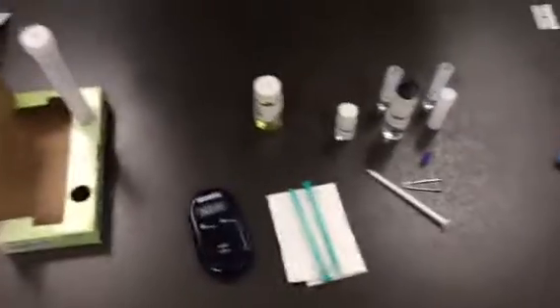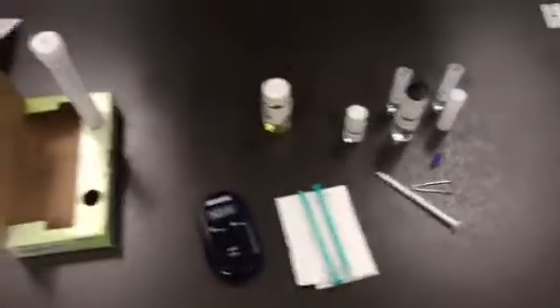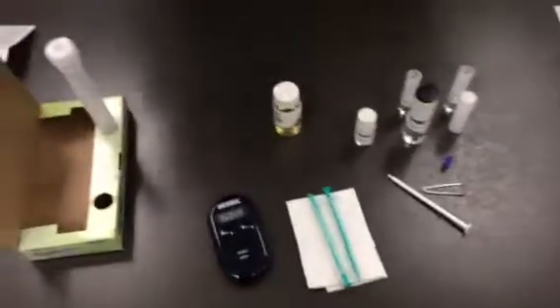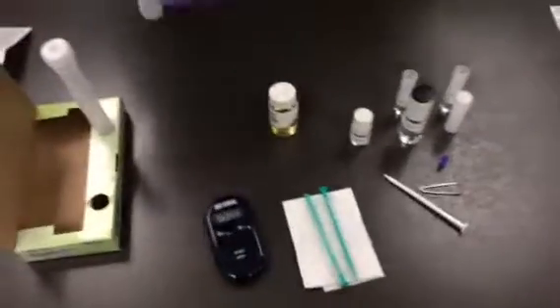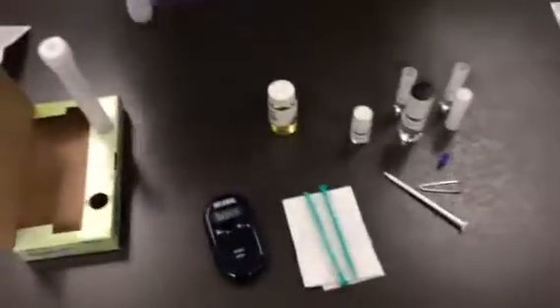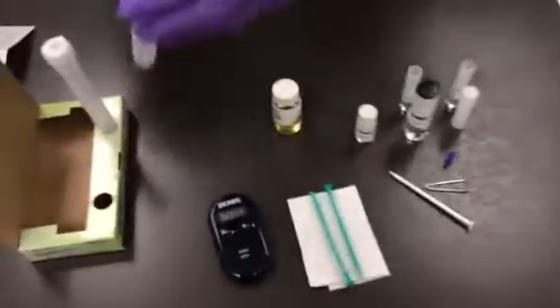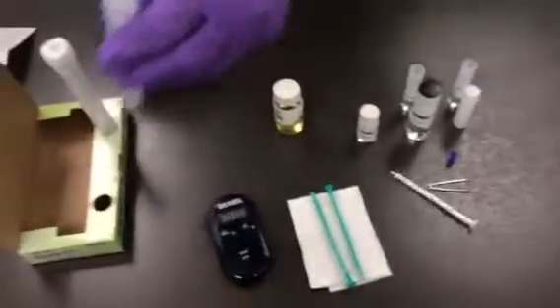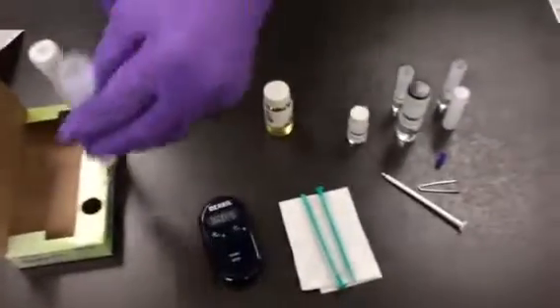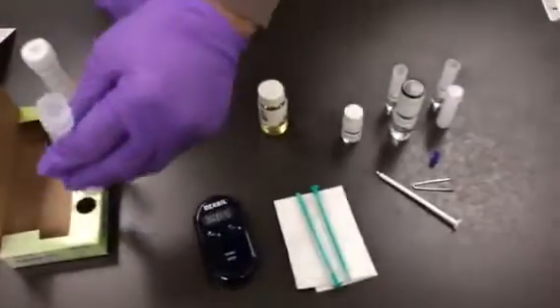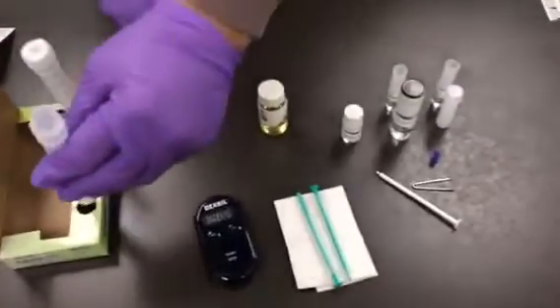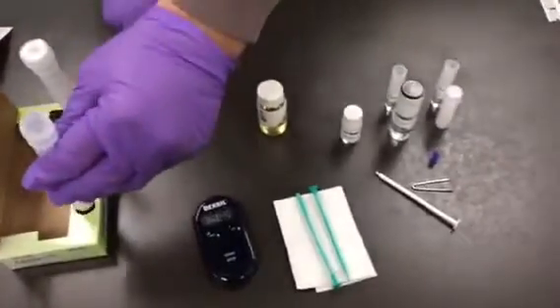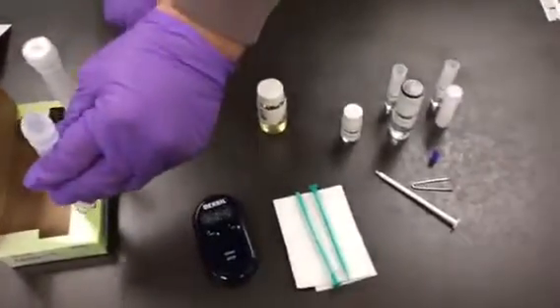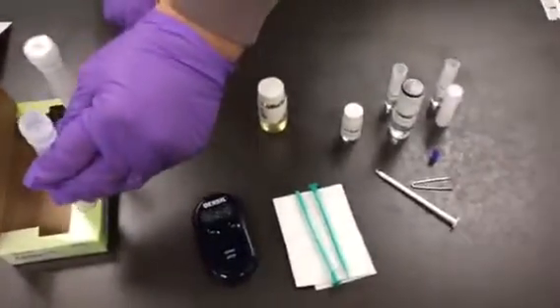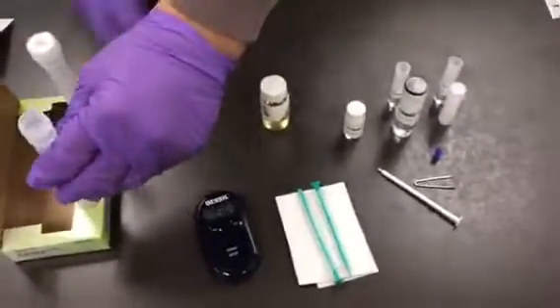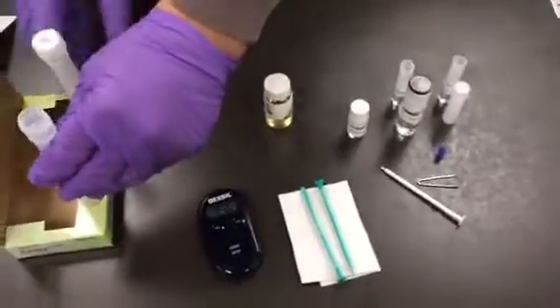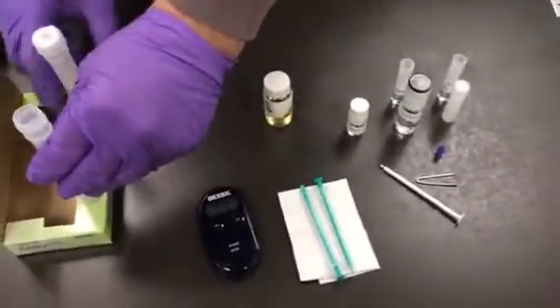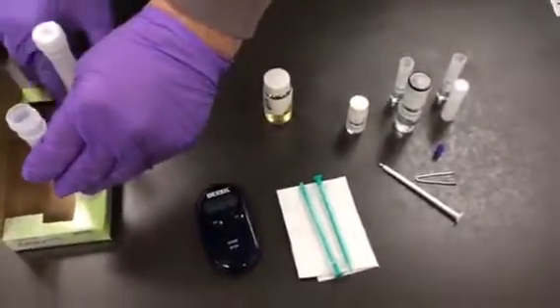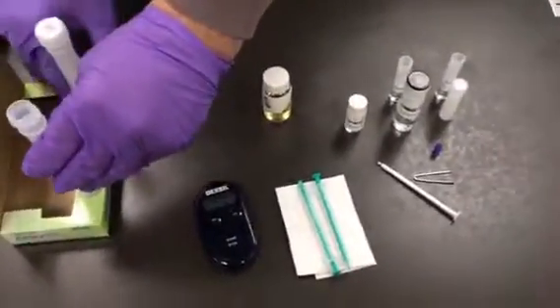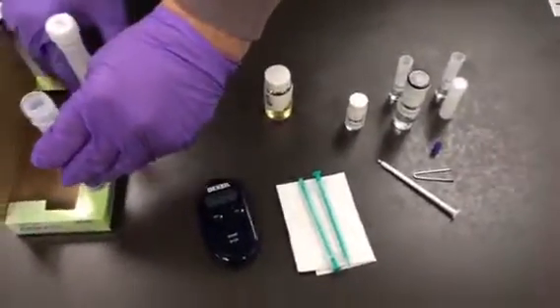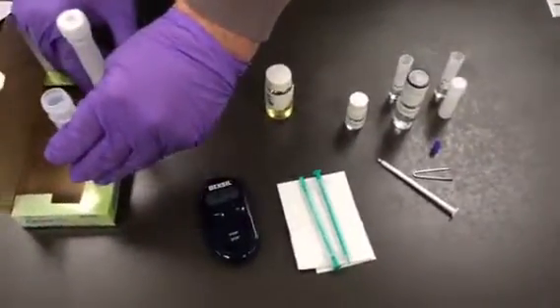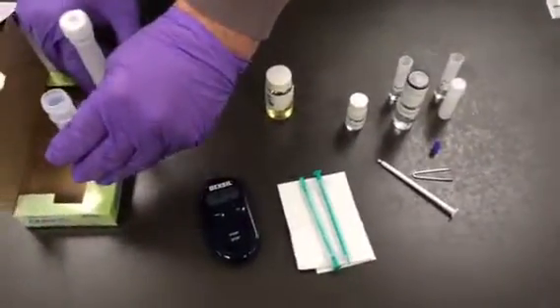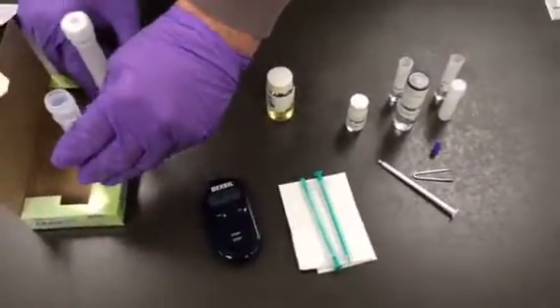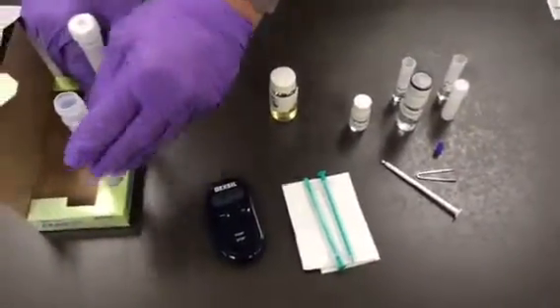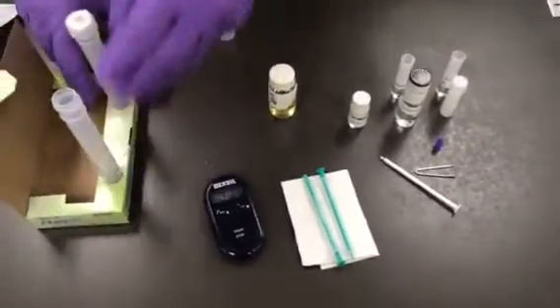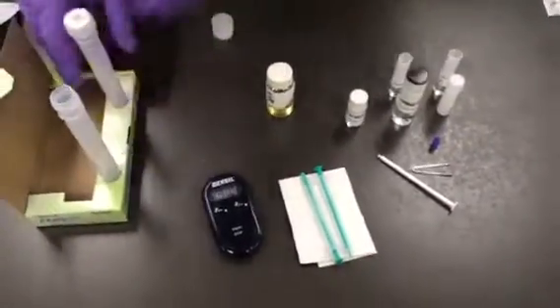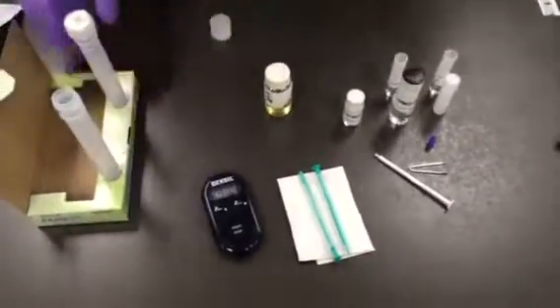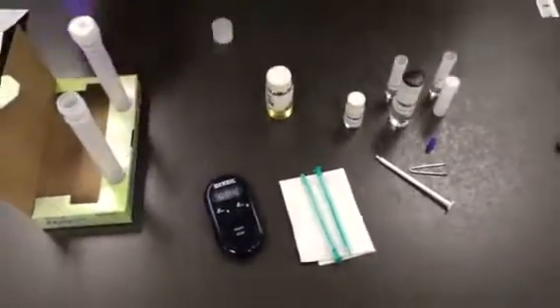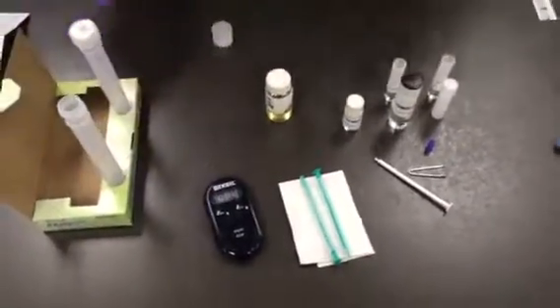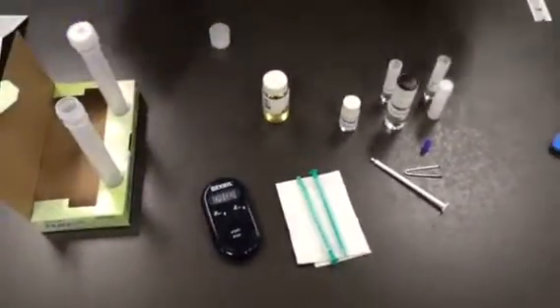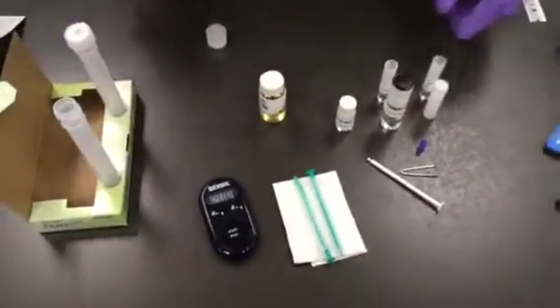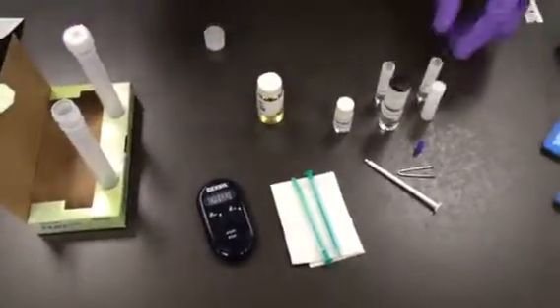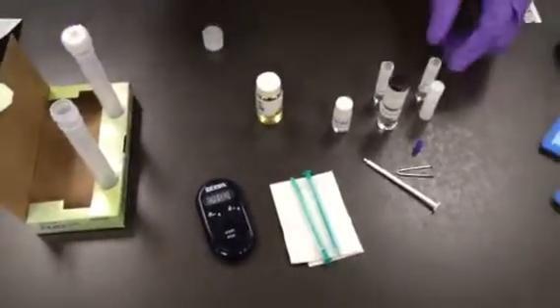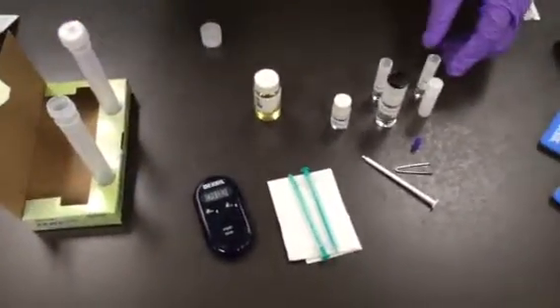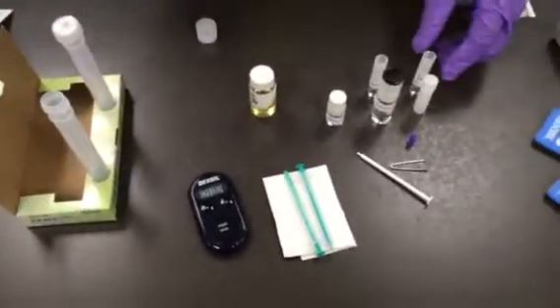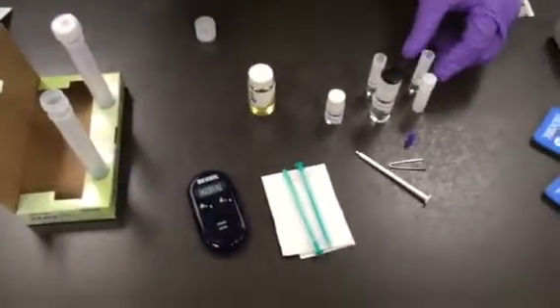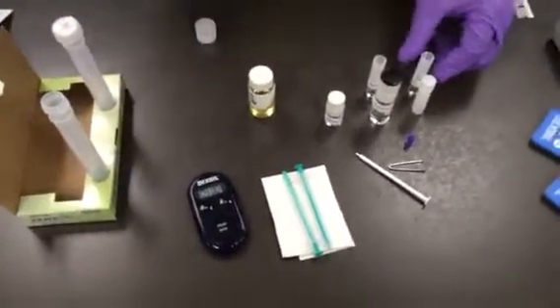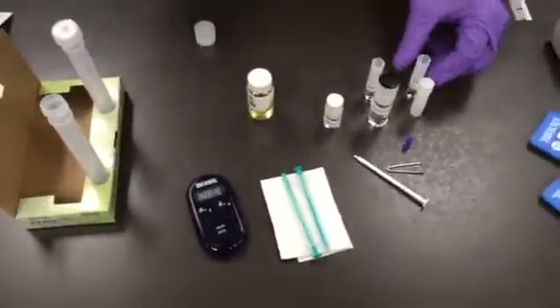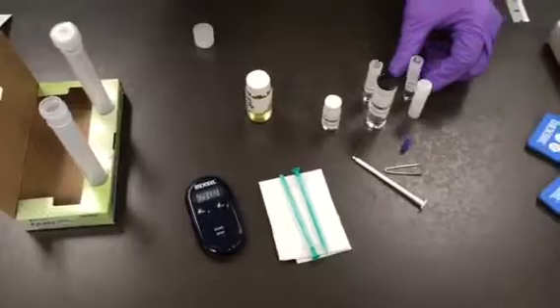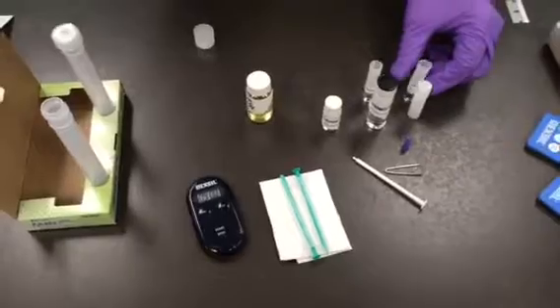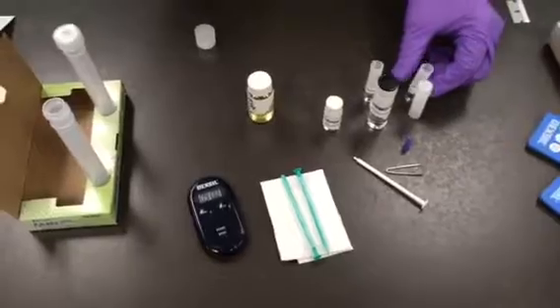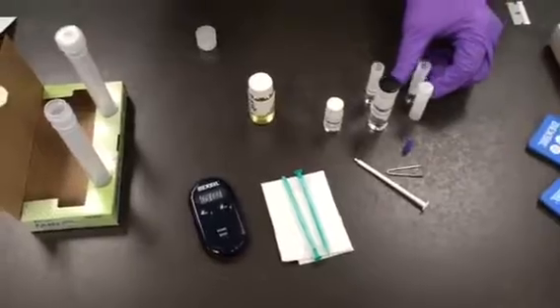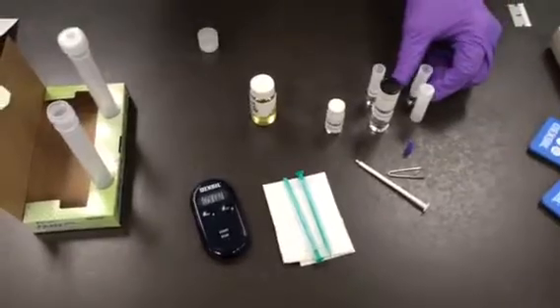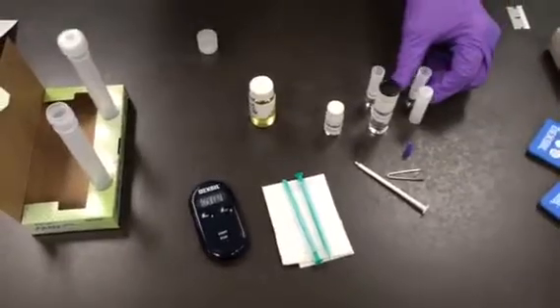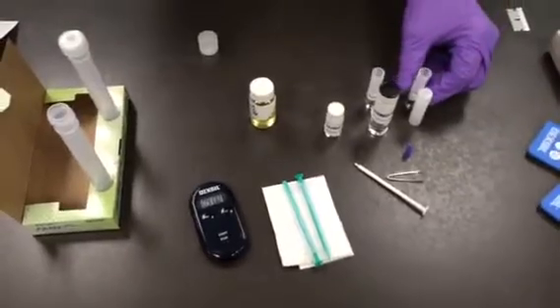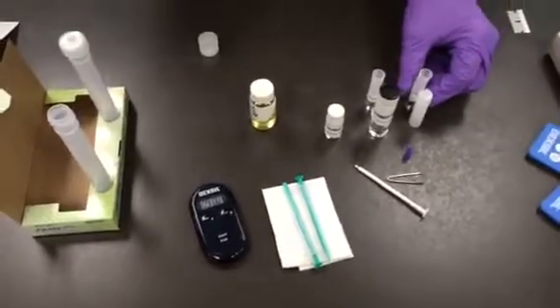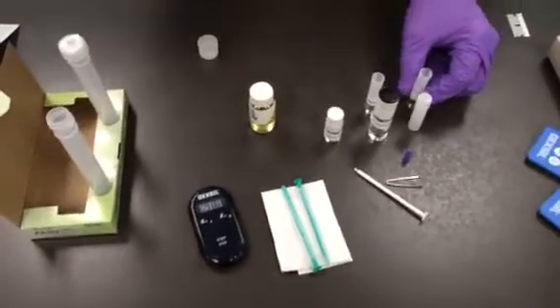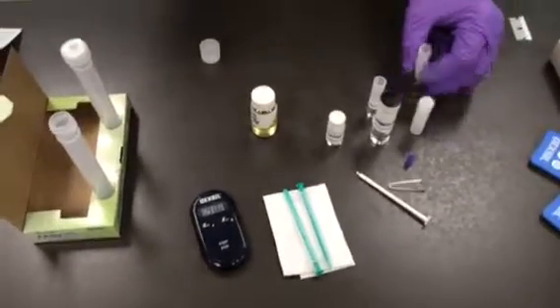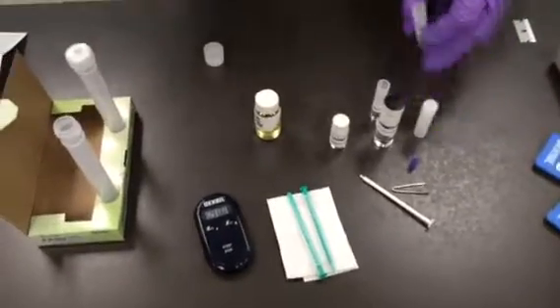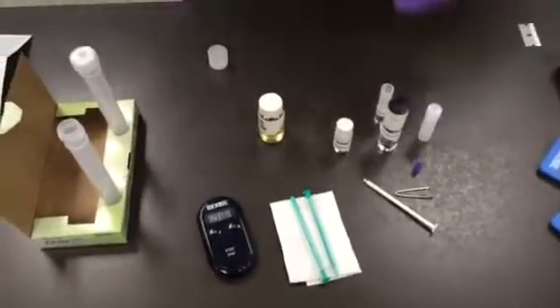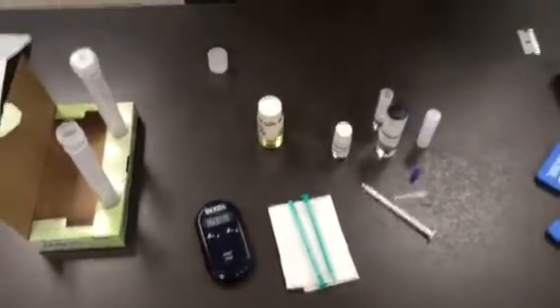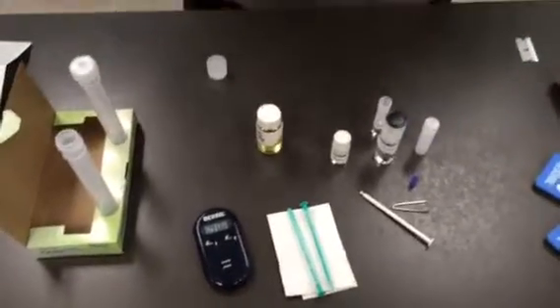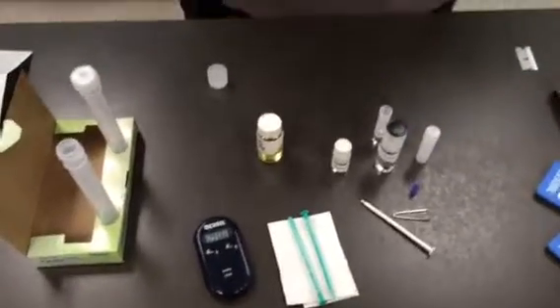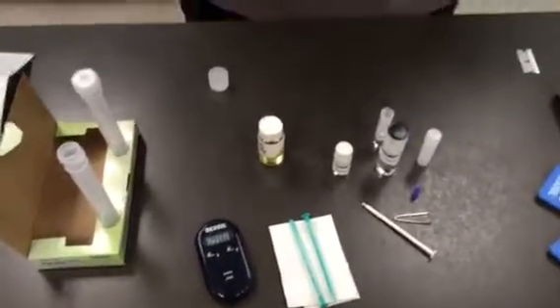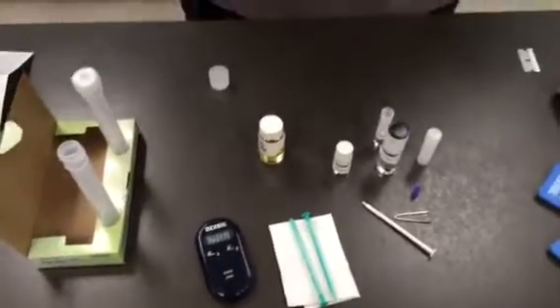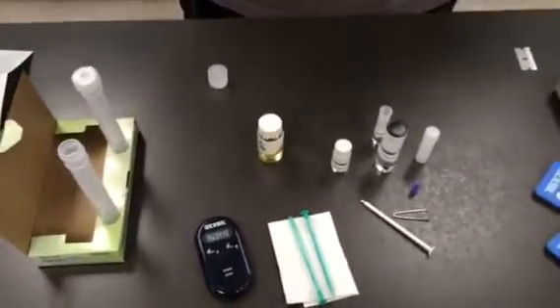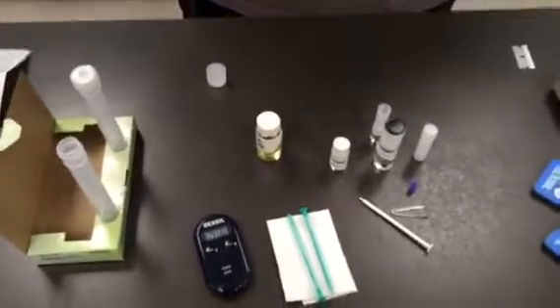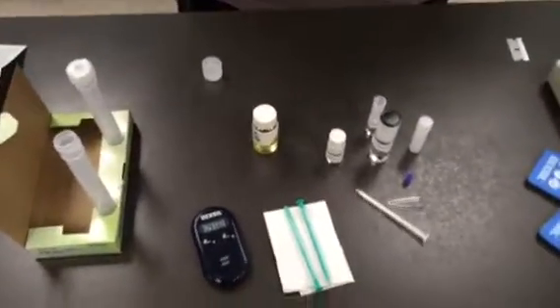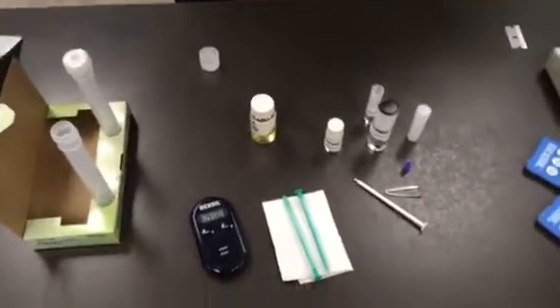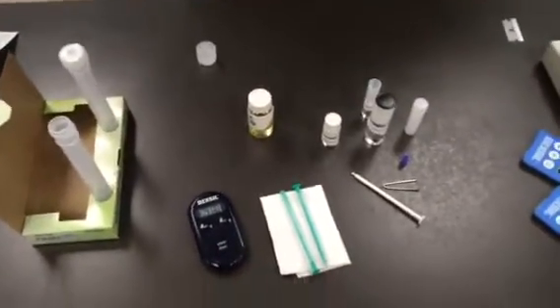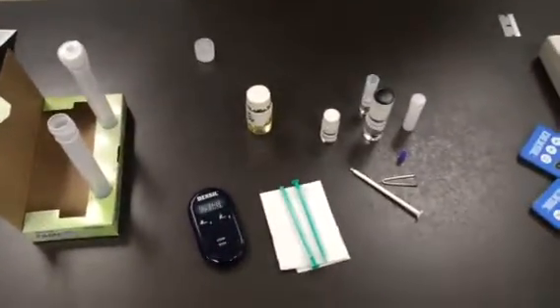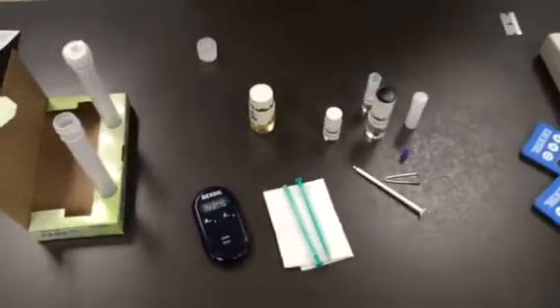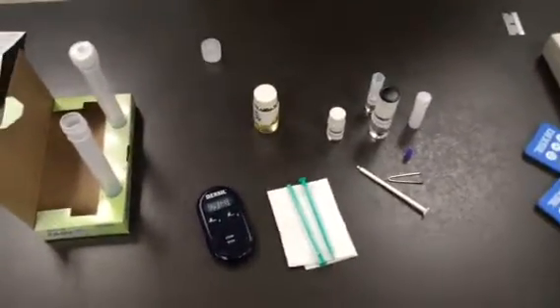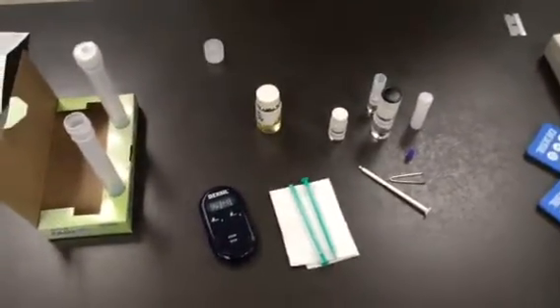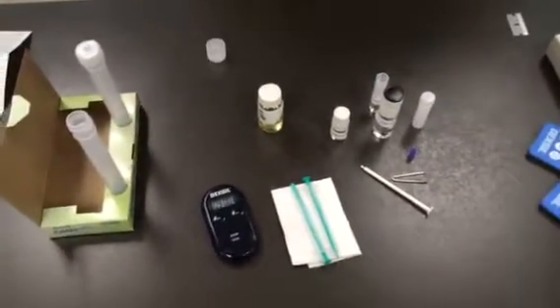This is our unofficial FameCheck instruction video. We're going to break it into three small clips: reaction, extraction, and titration.